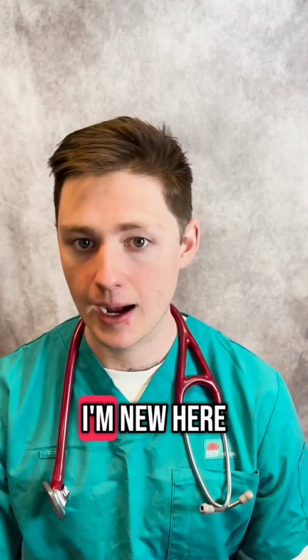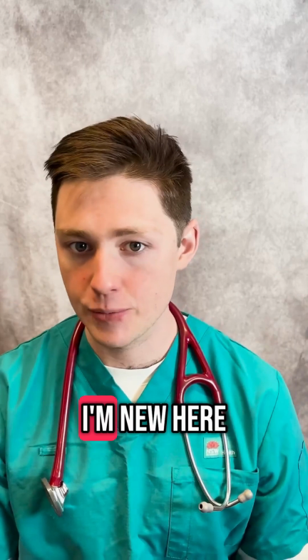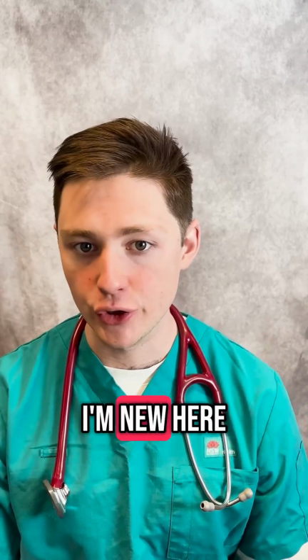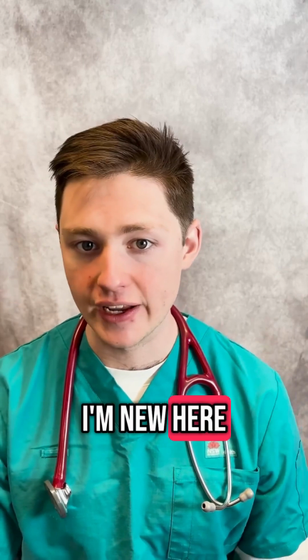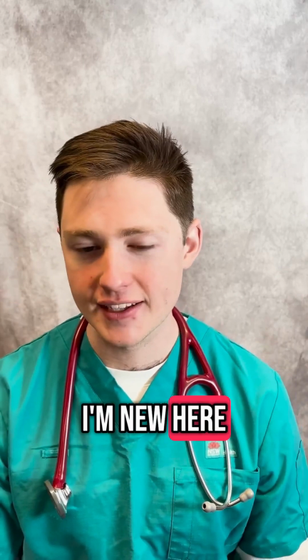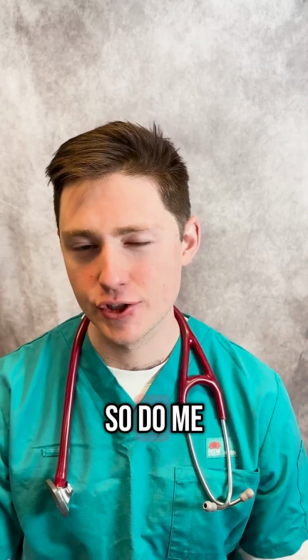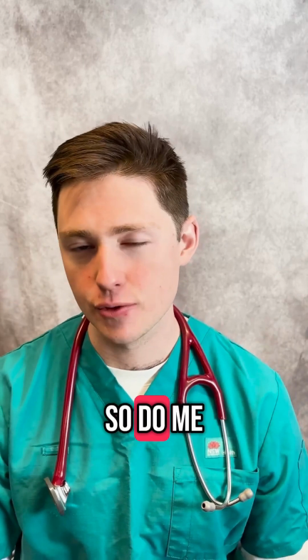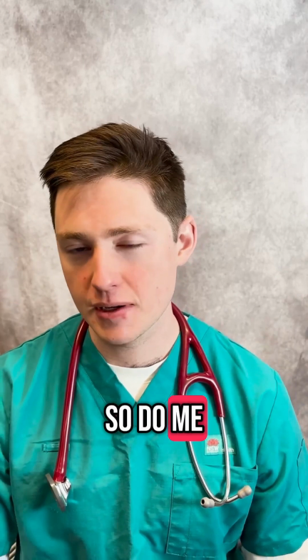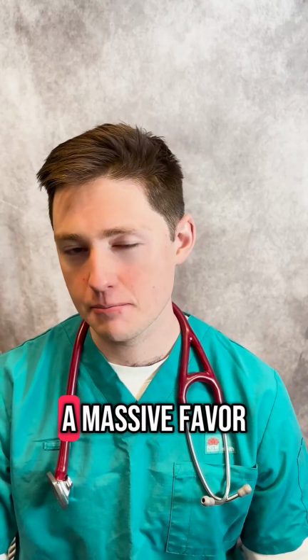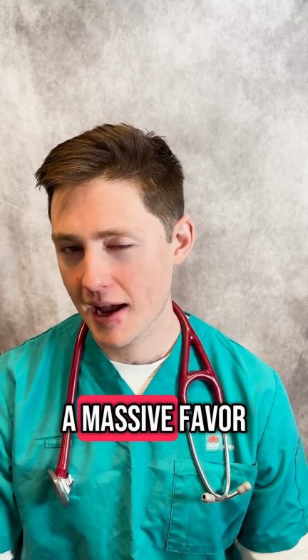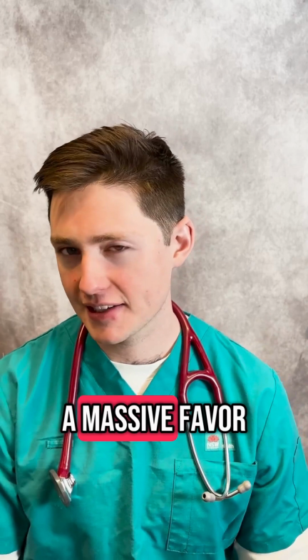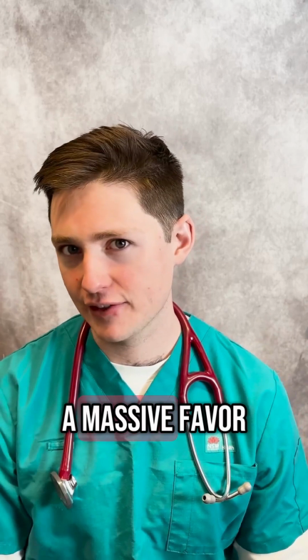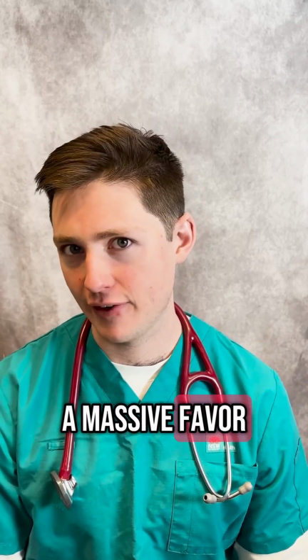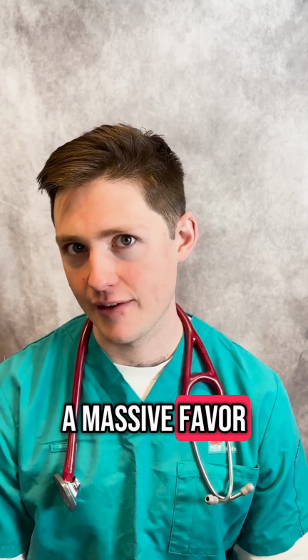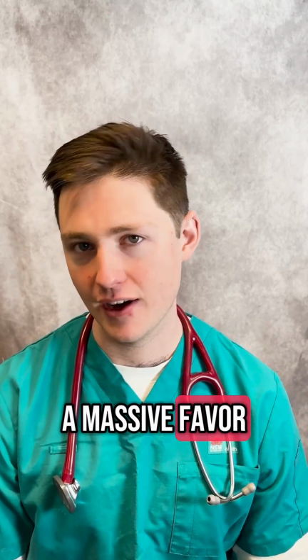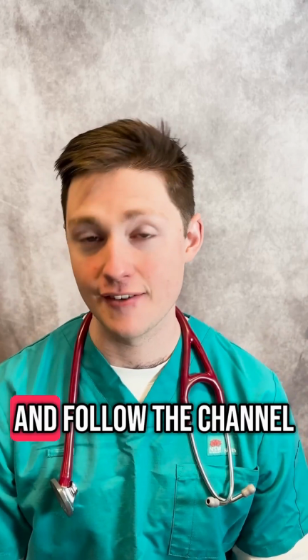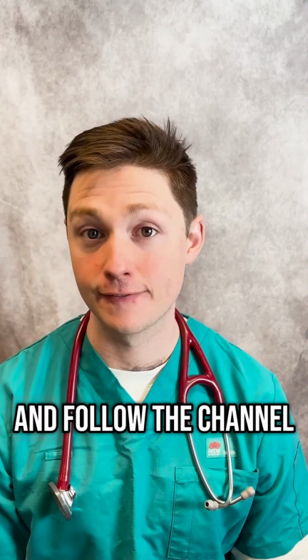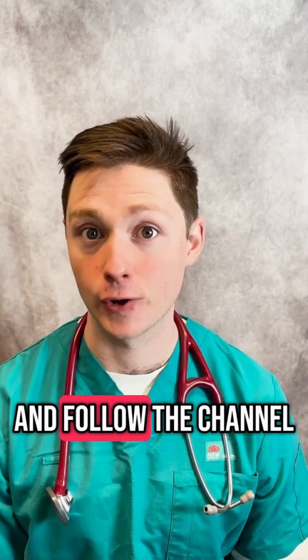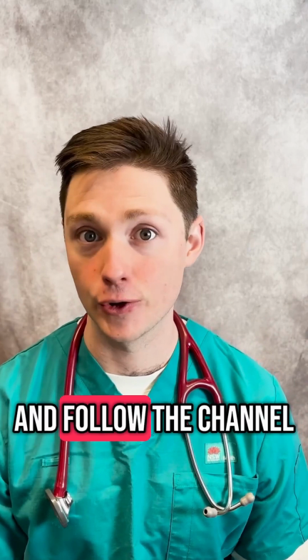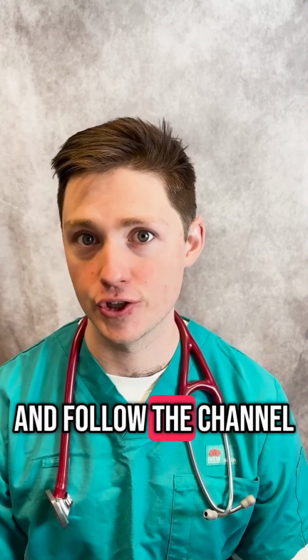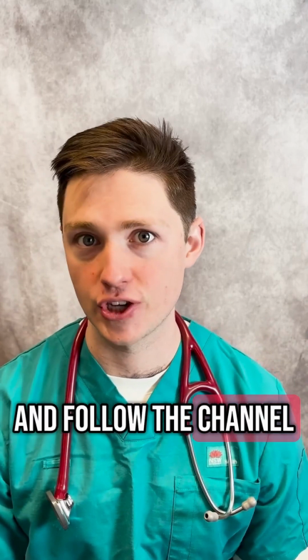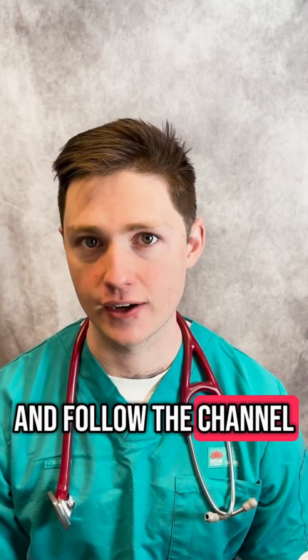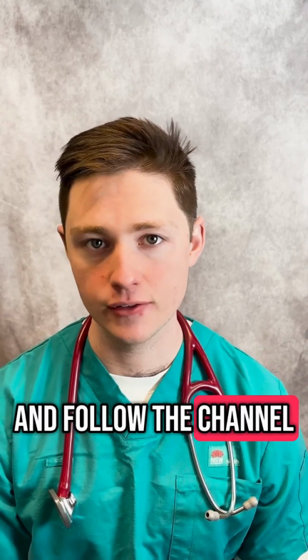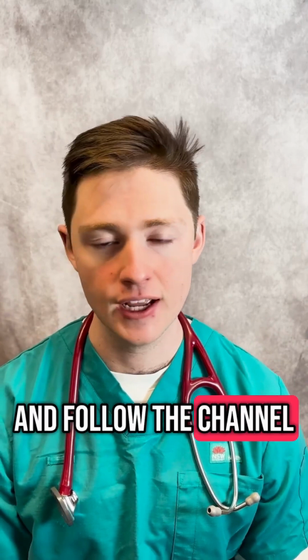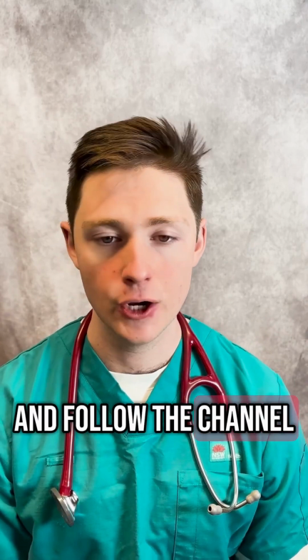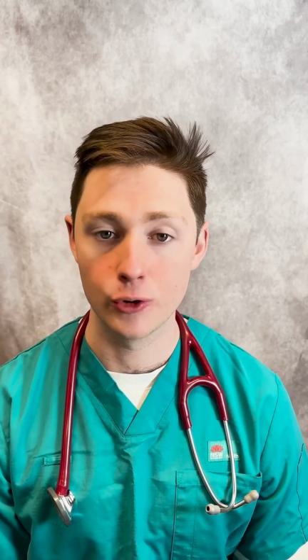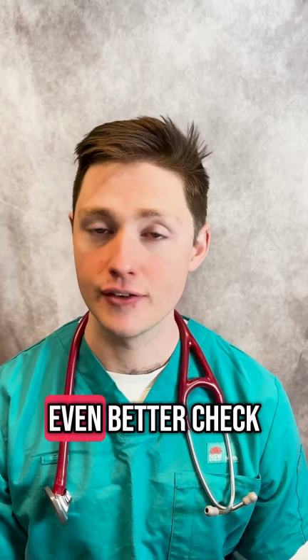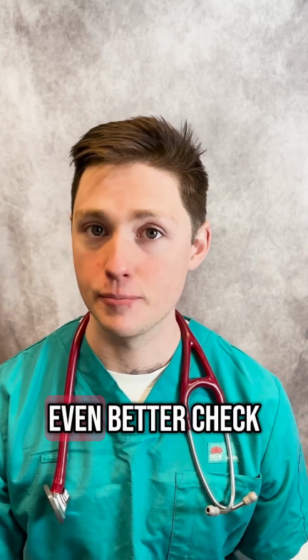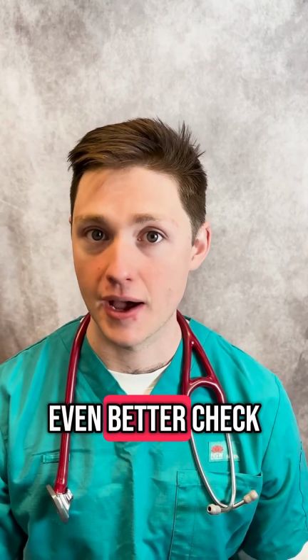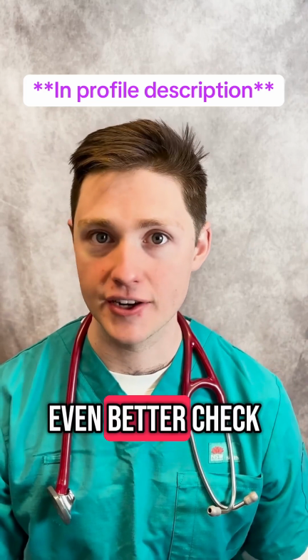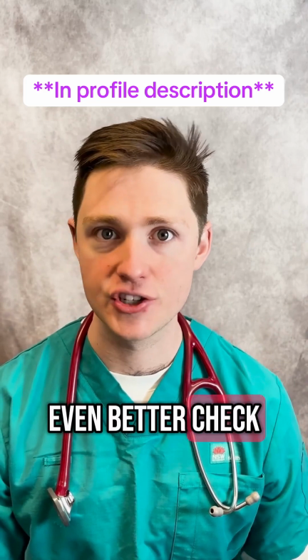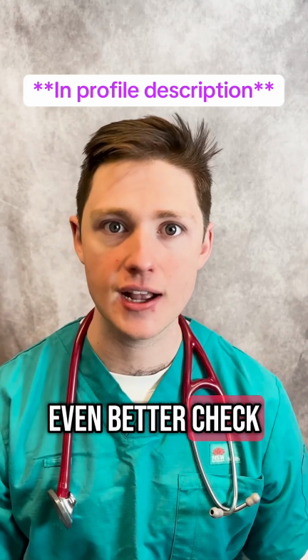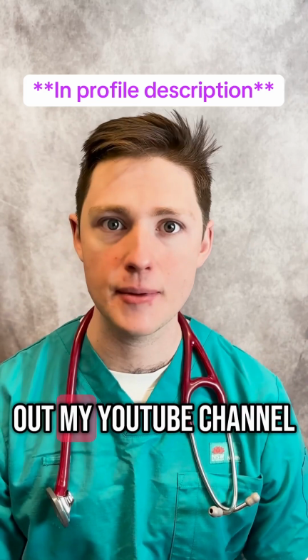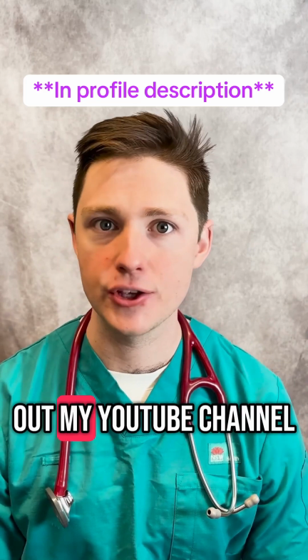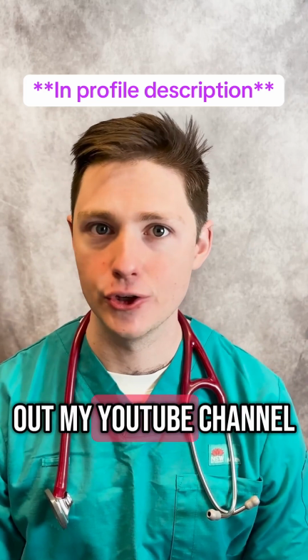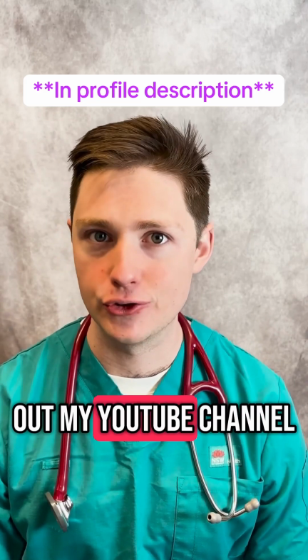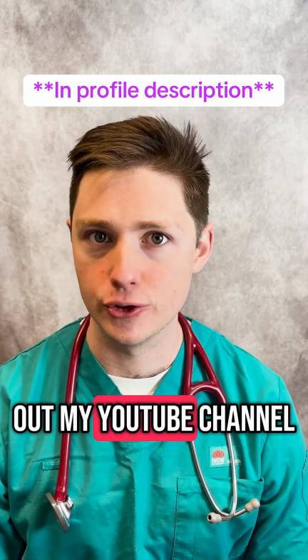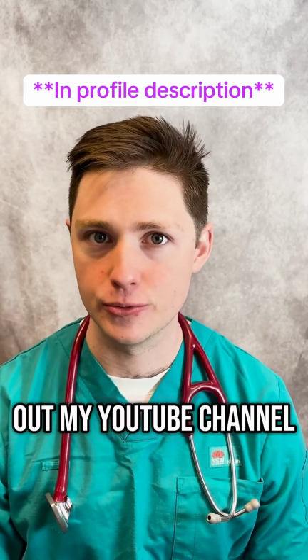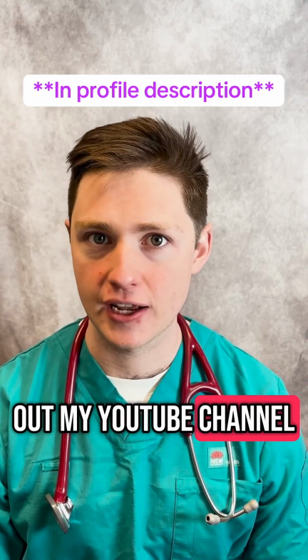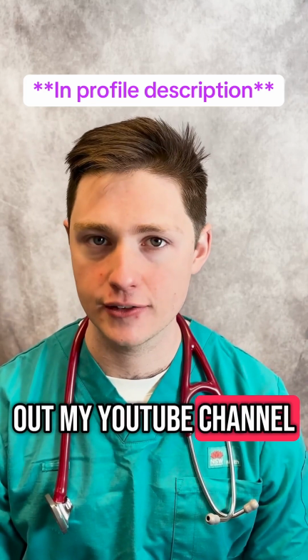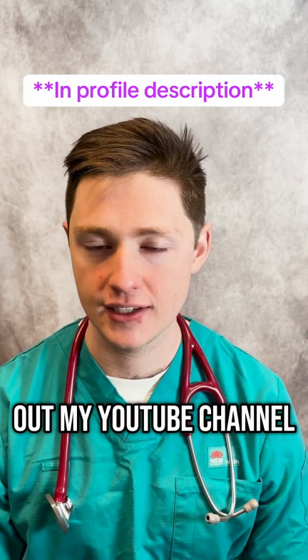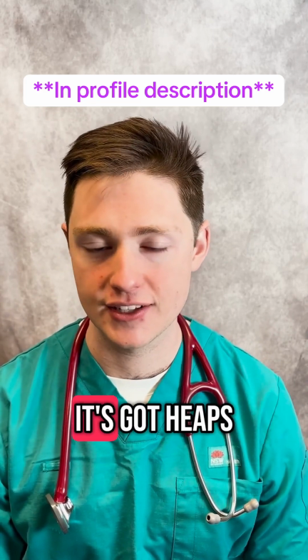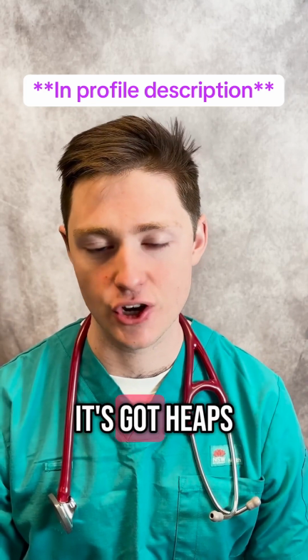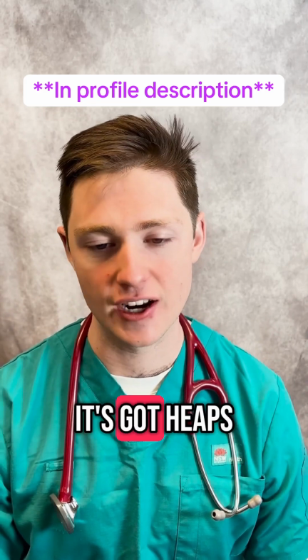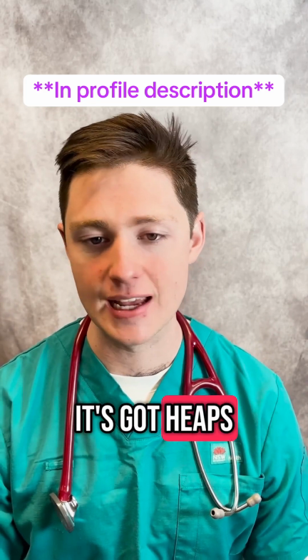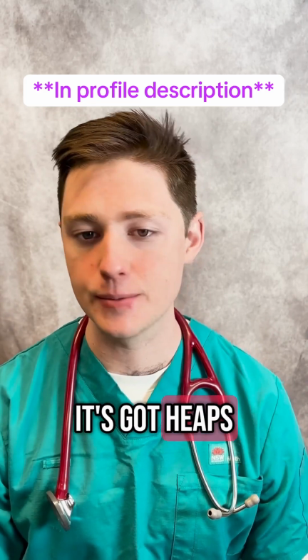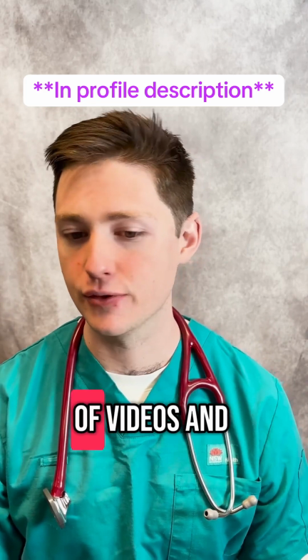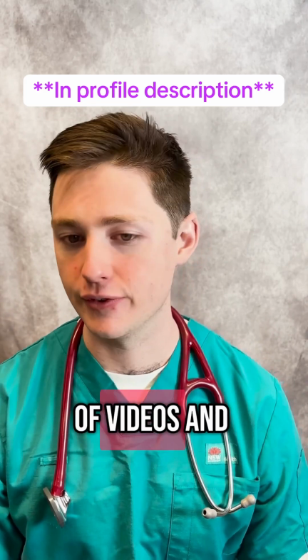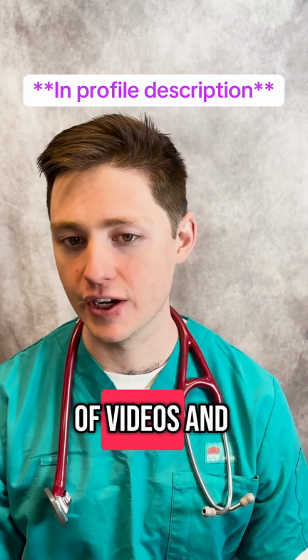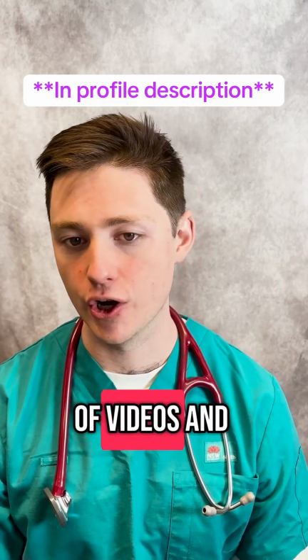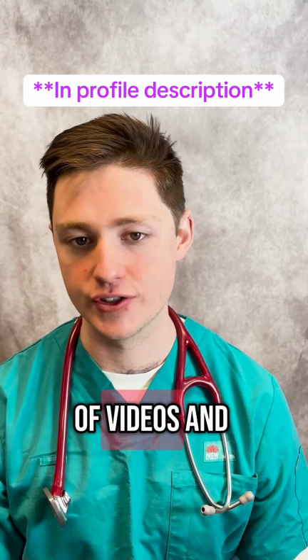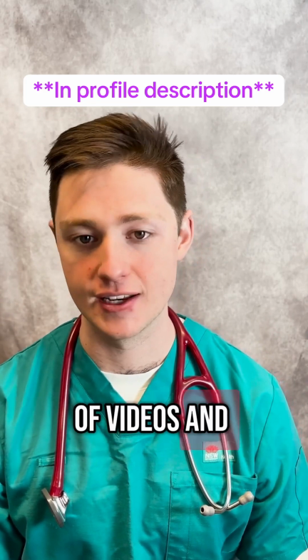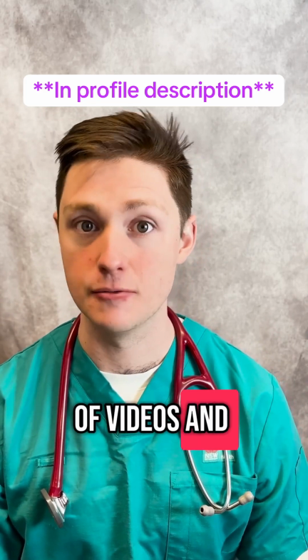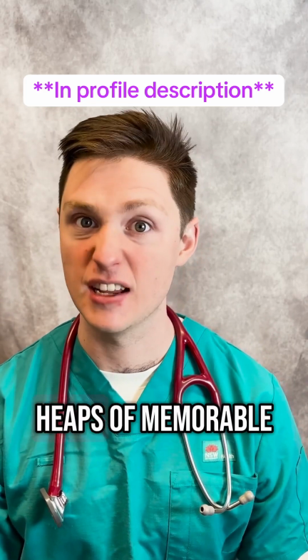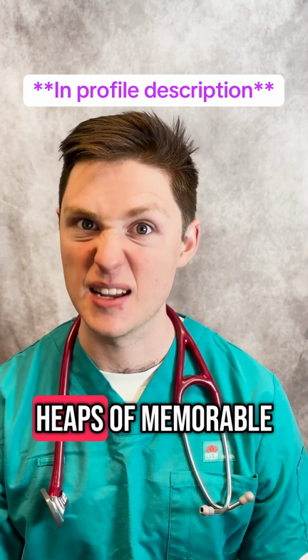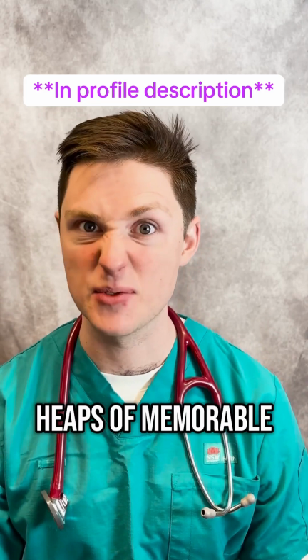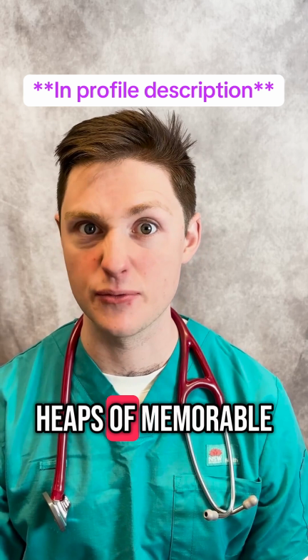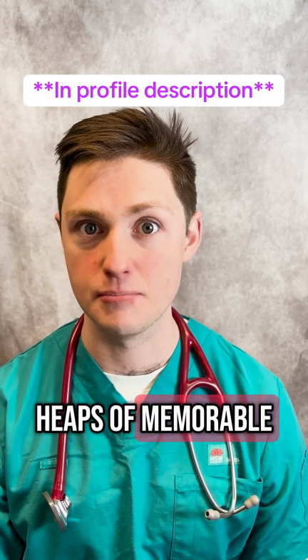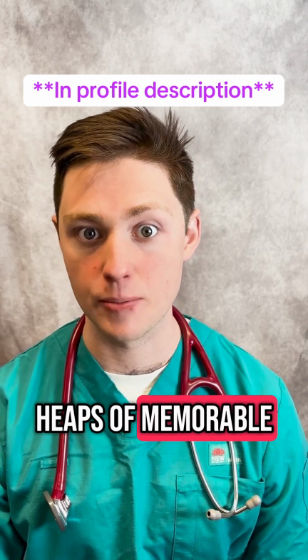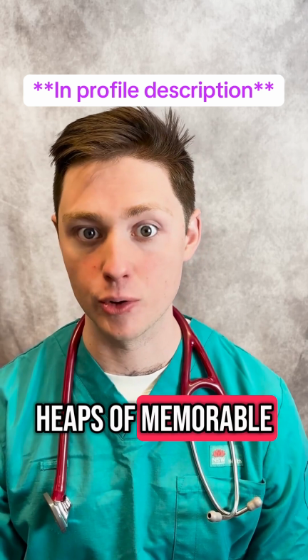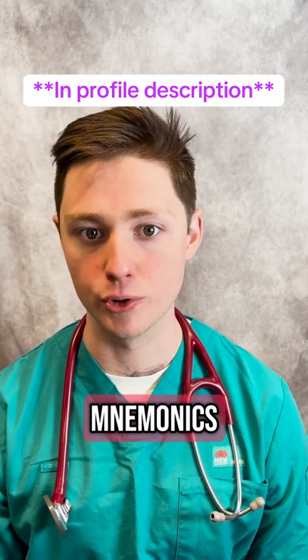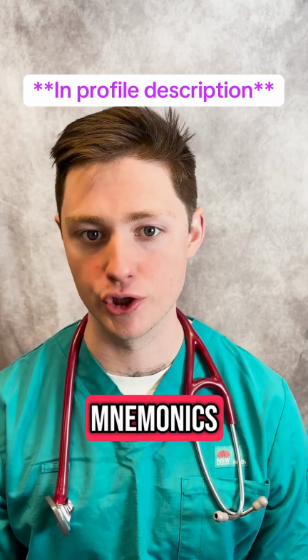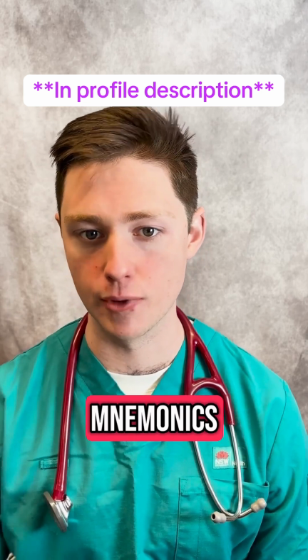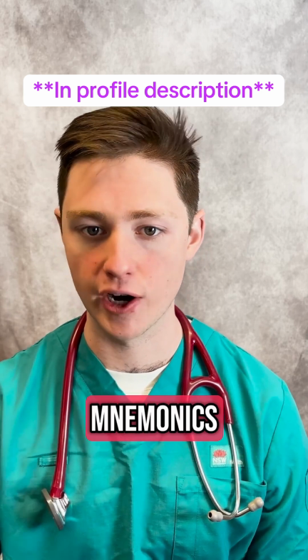I'm new here, so do me a massive favour and follow the channel, or even better check out my YouTube channel — it's got heaps of videos and heaps of memorable mnemonics.